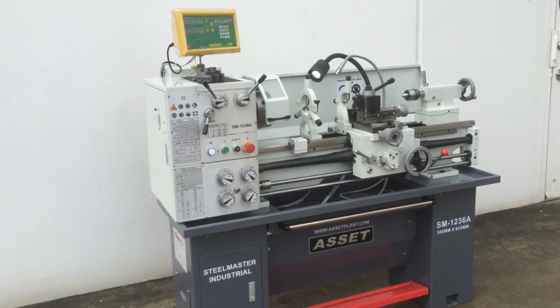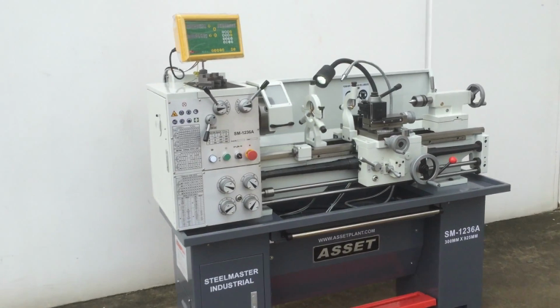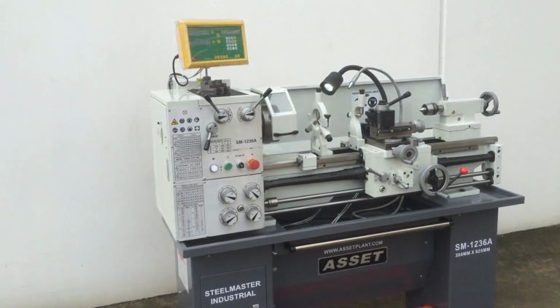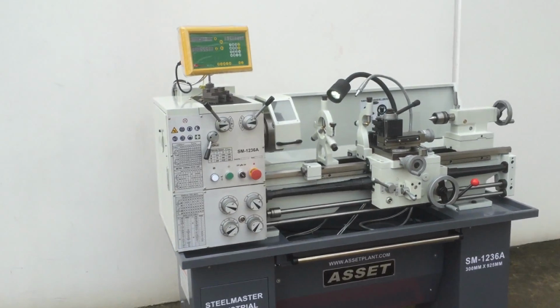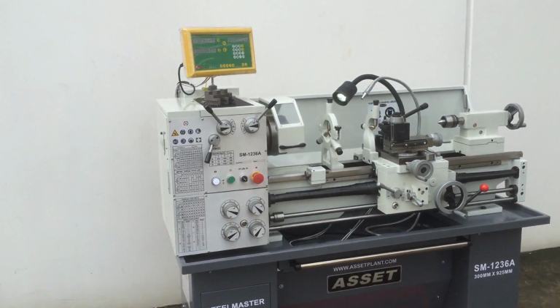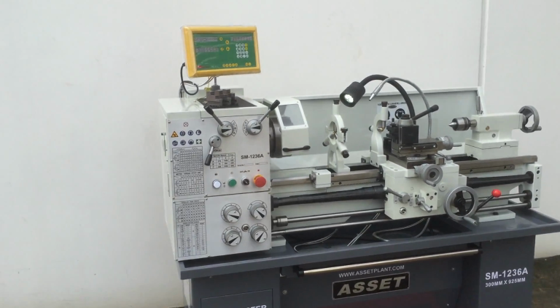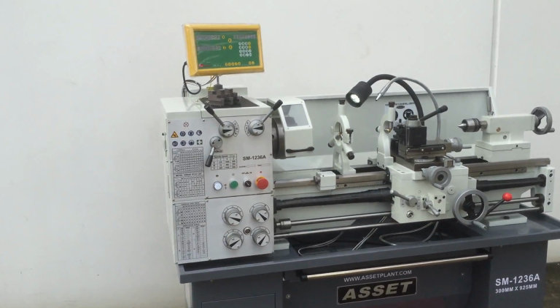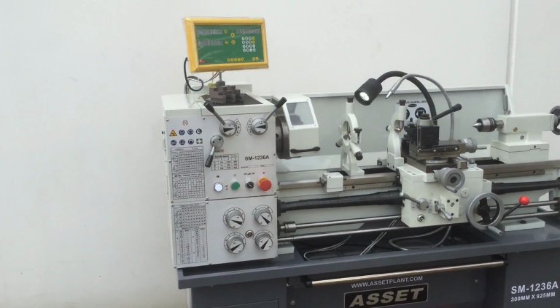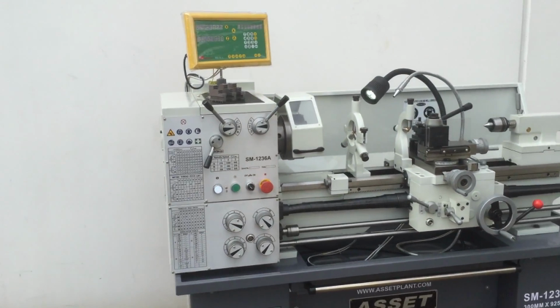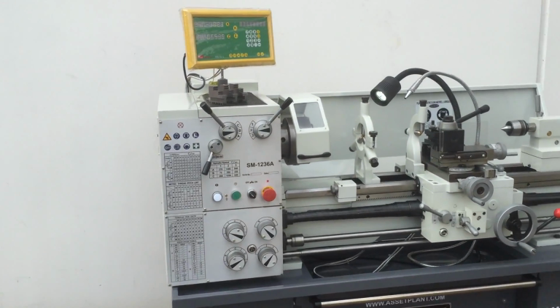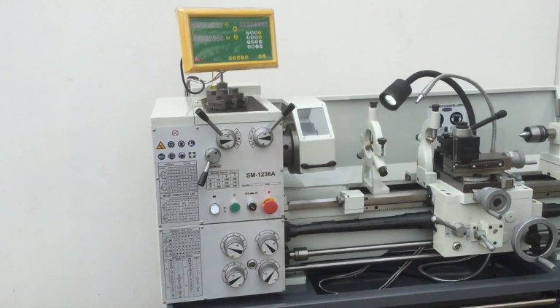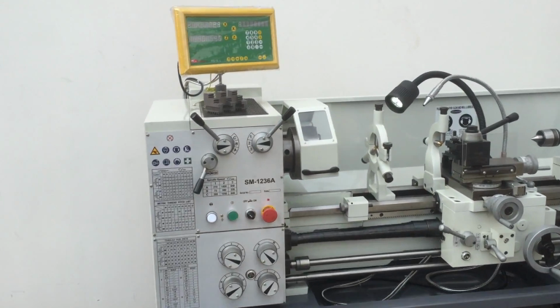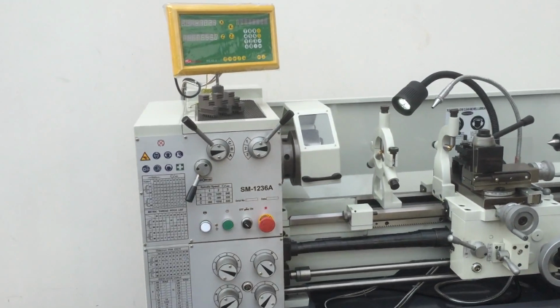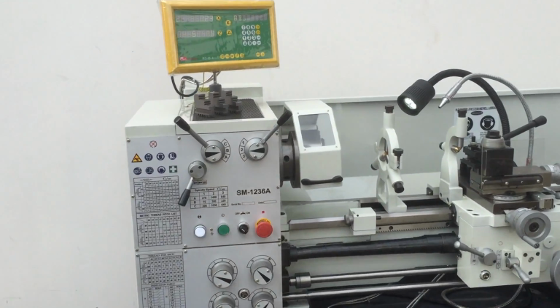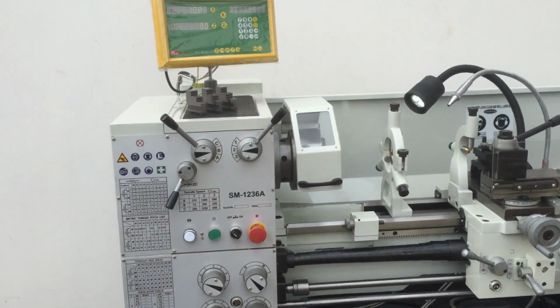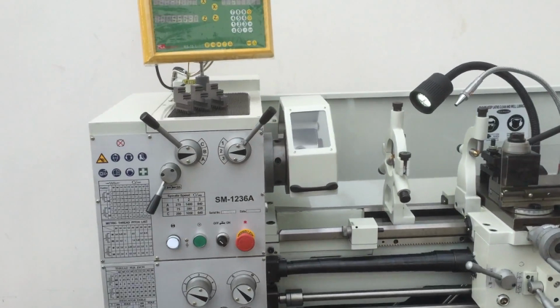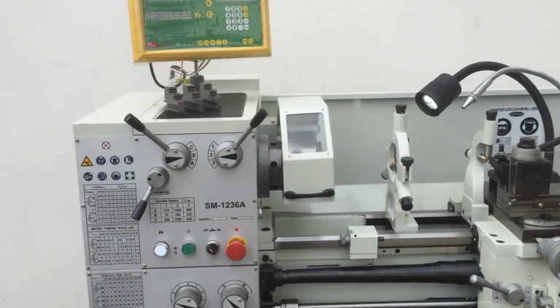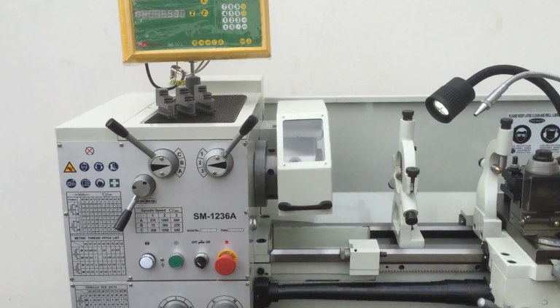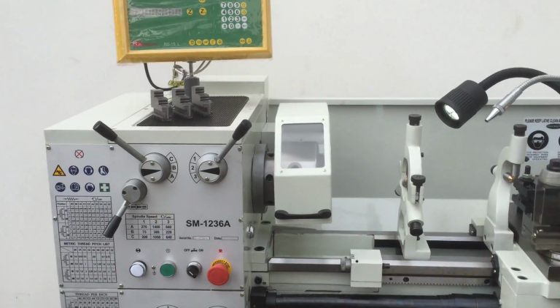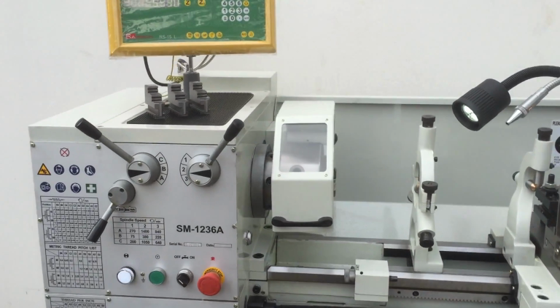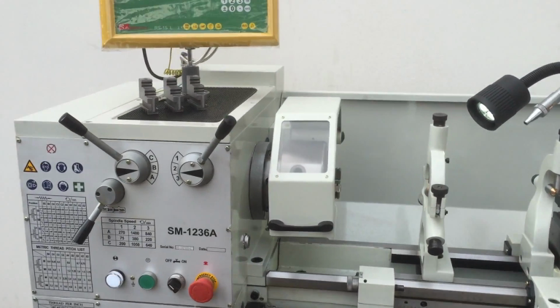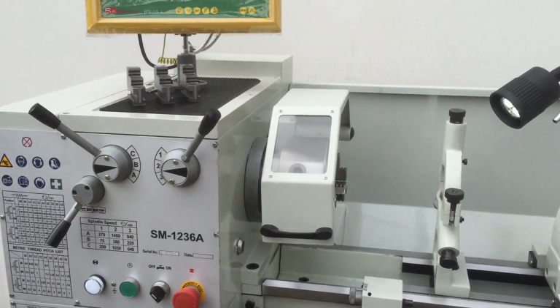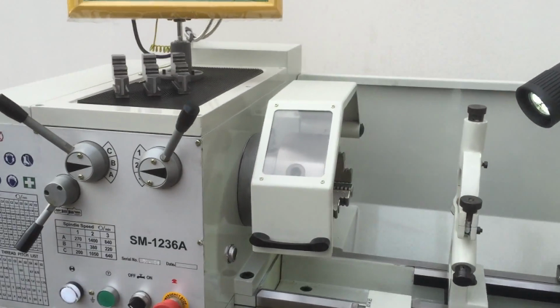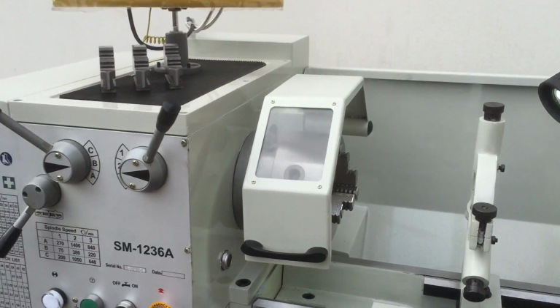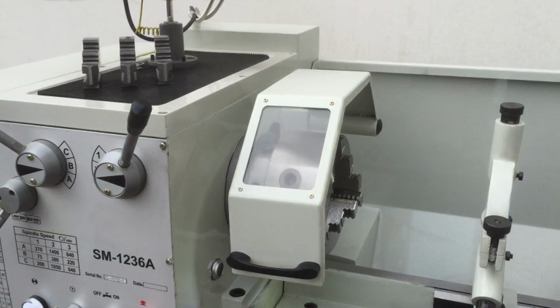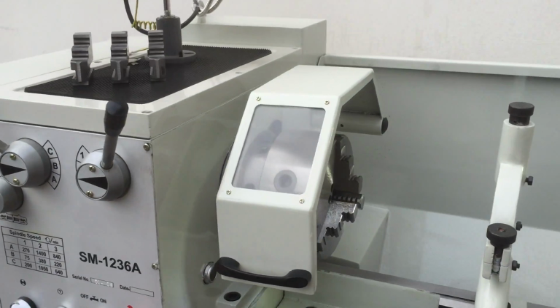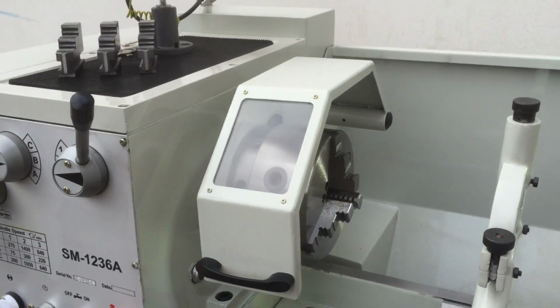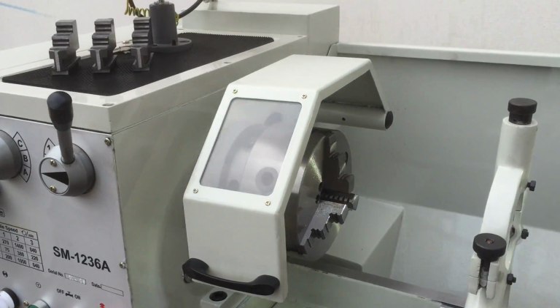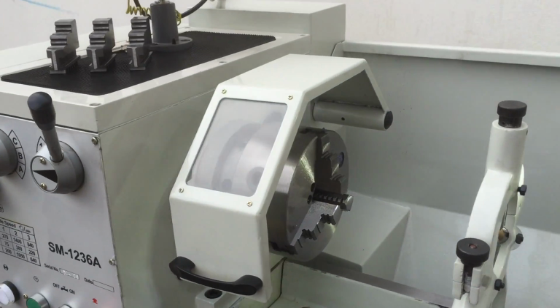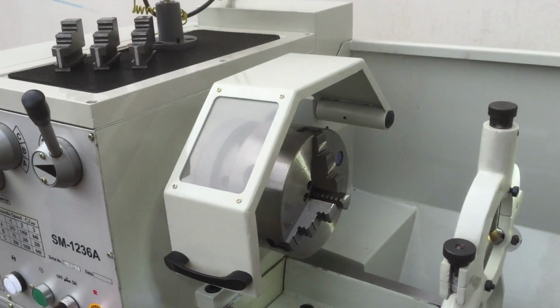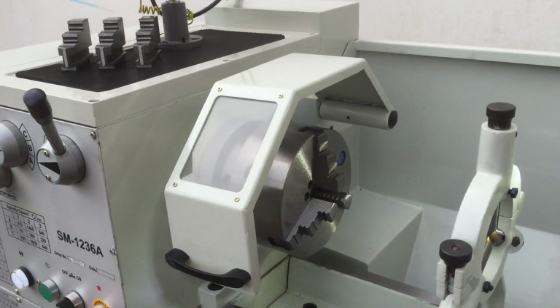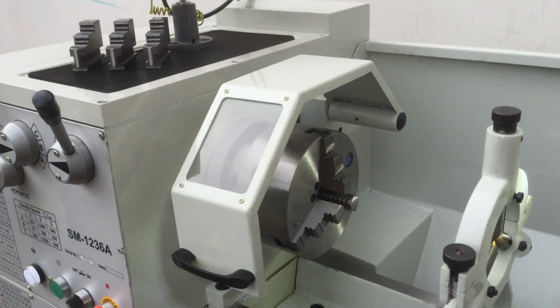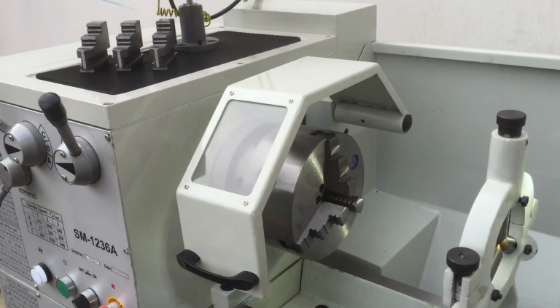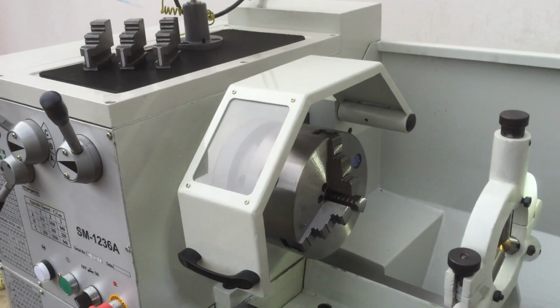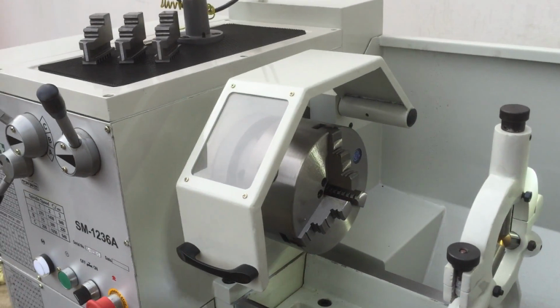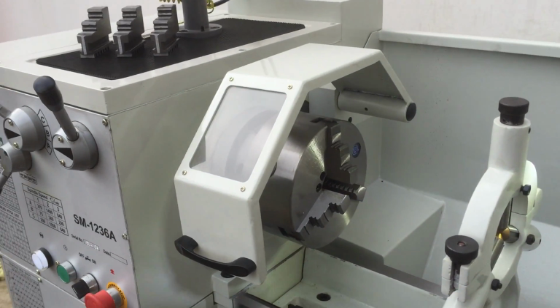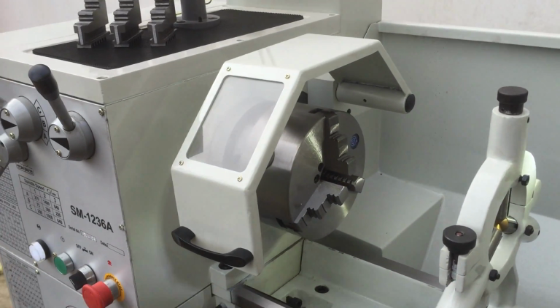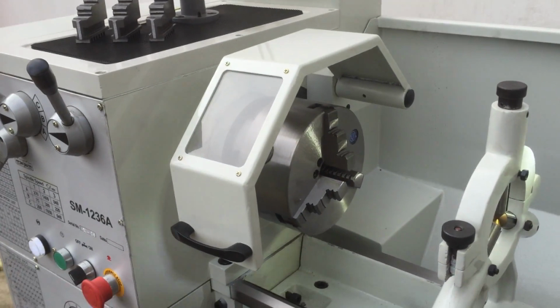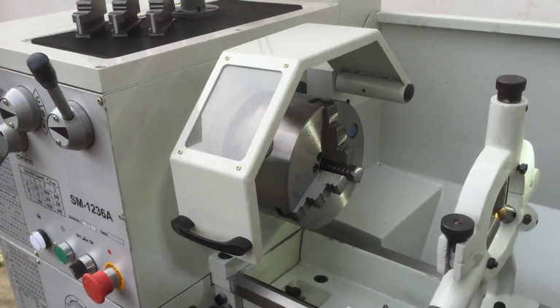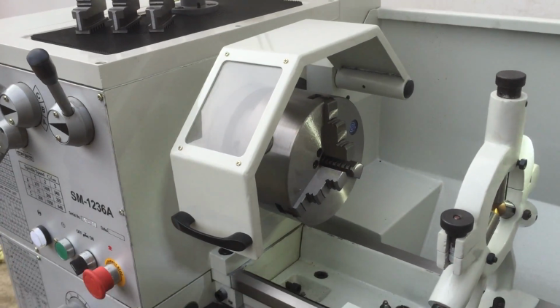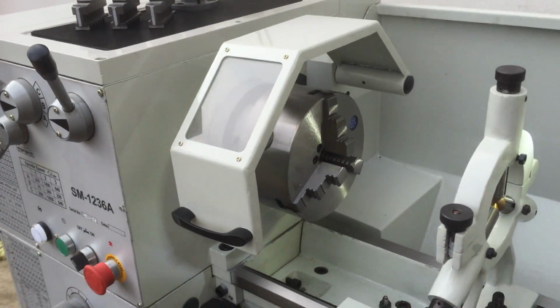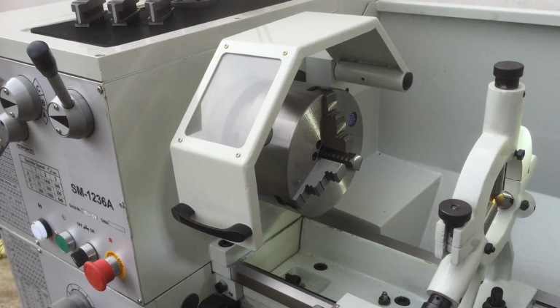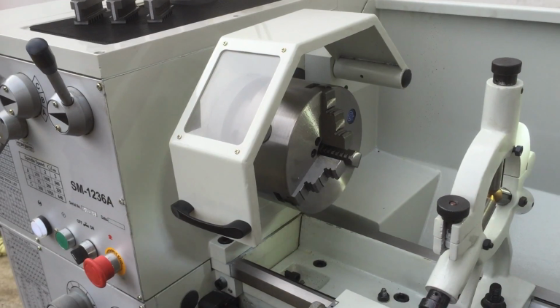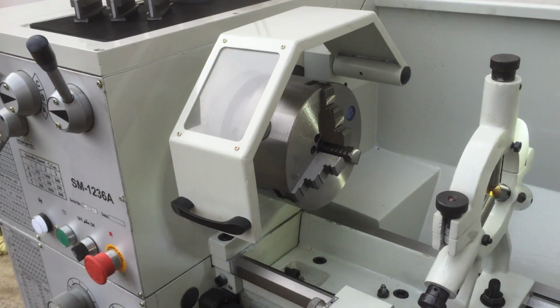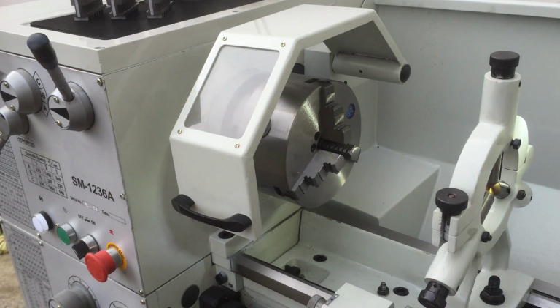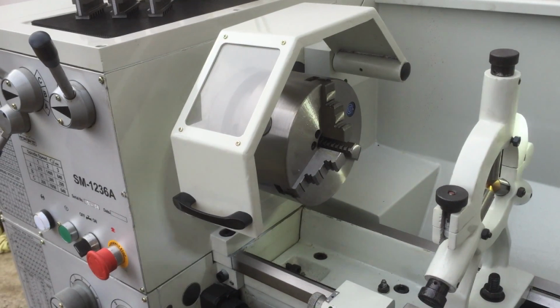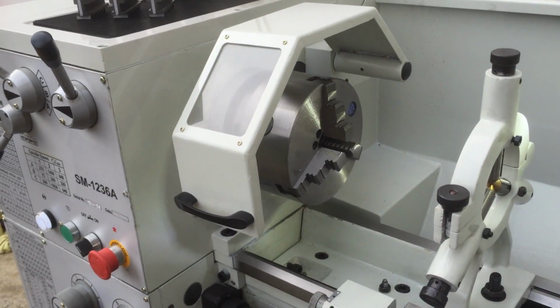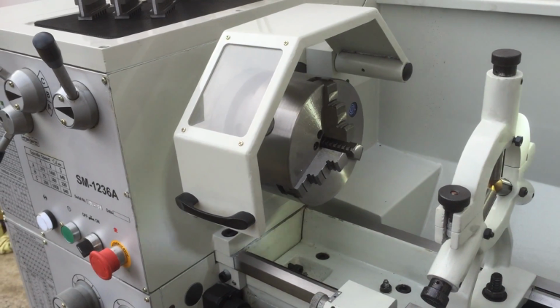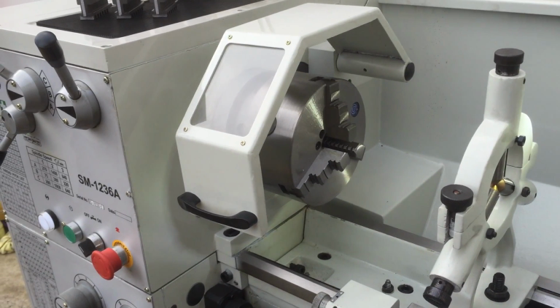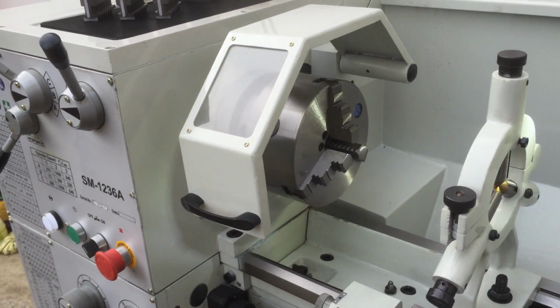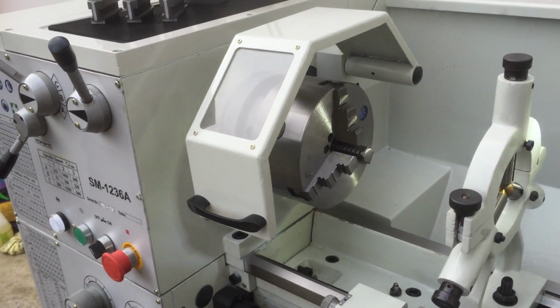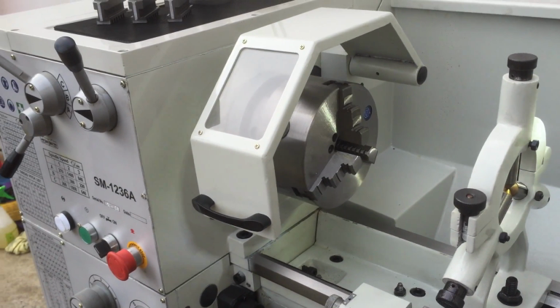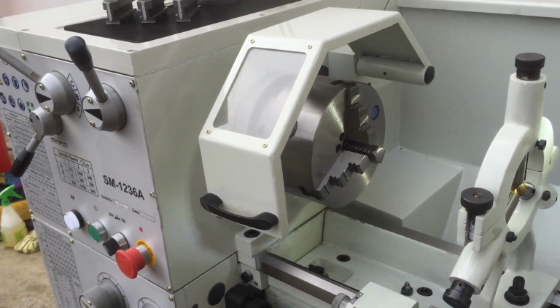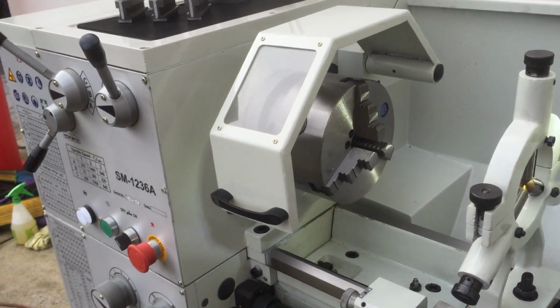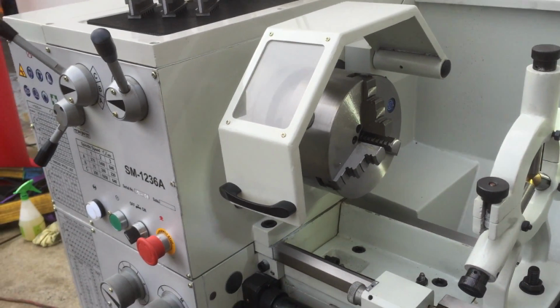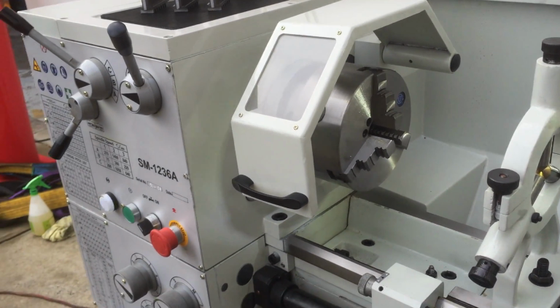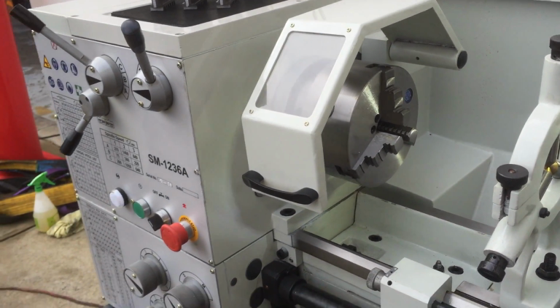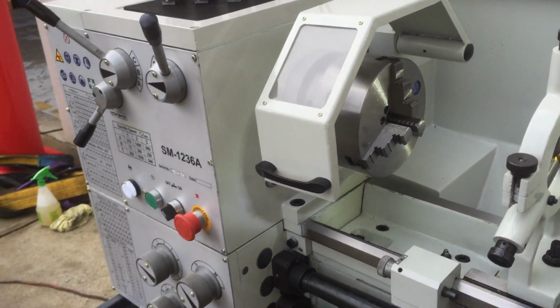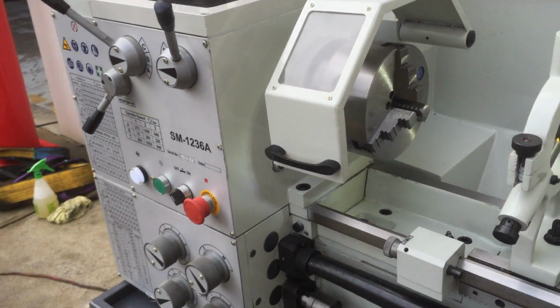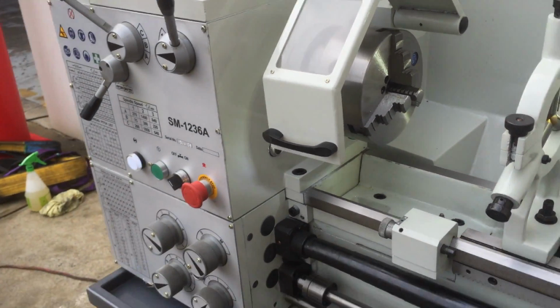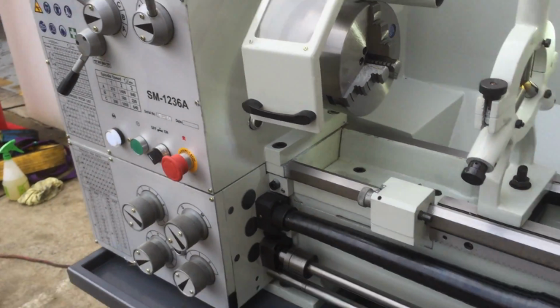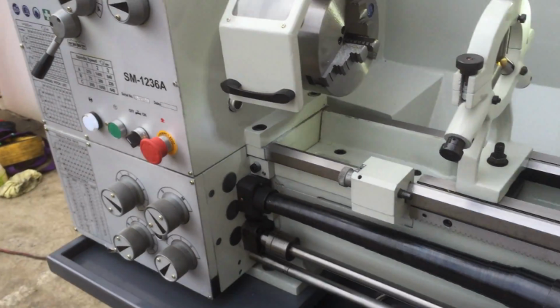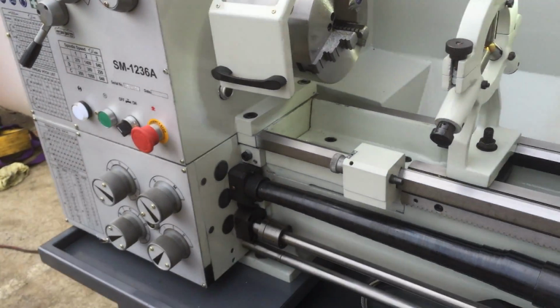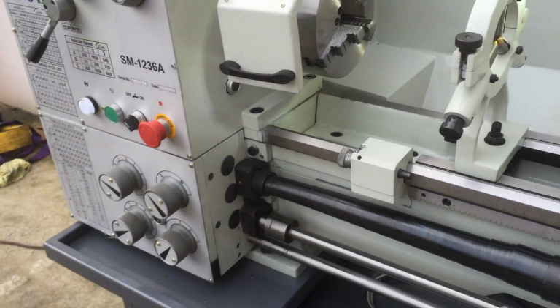Standard features with our 1236A are: cam lock three-jaw chuck, four-jaw chuck, faceplate, and steadies.